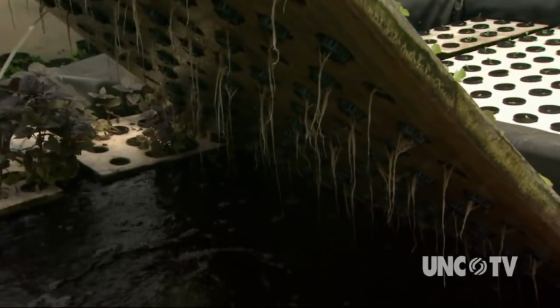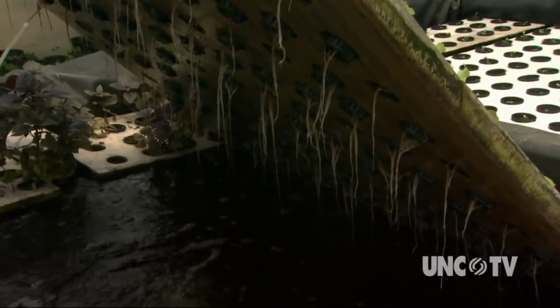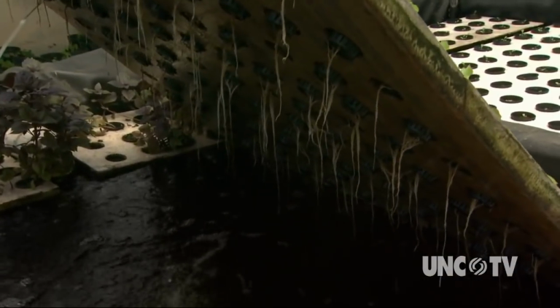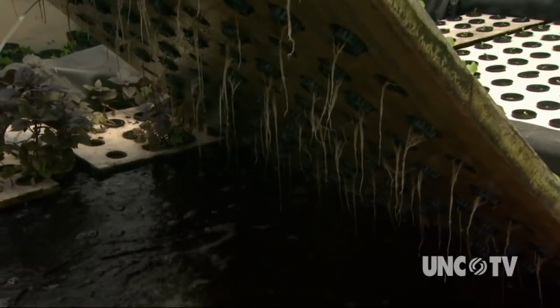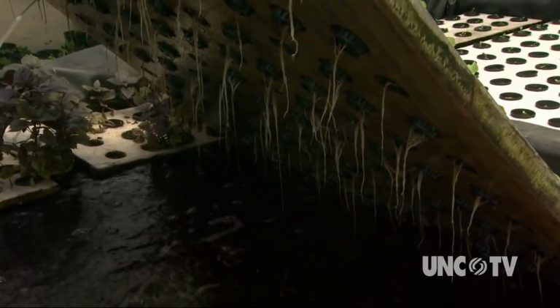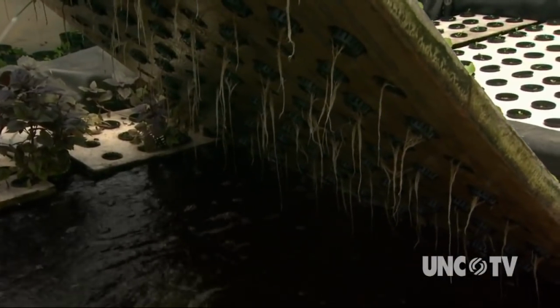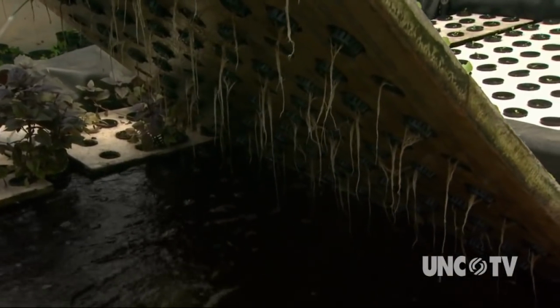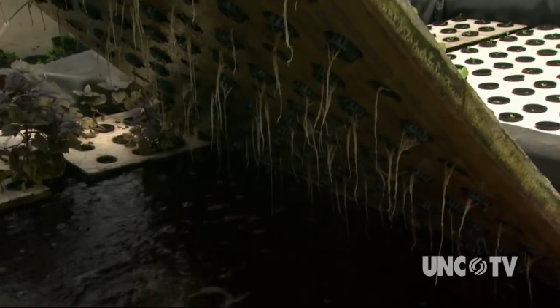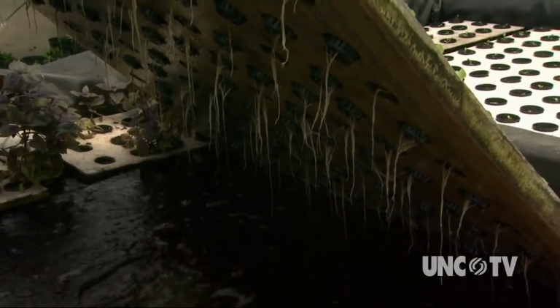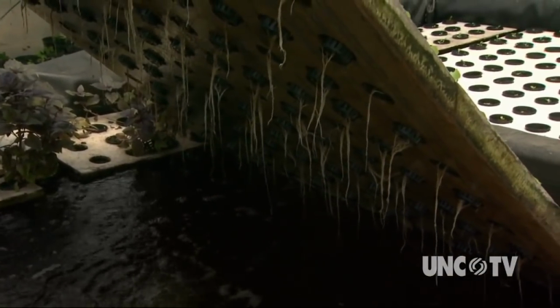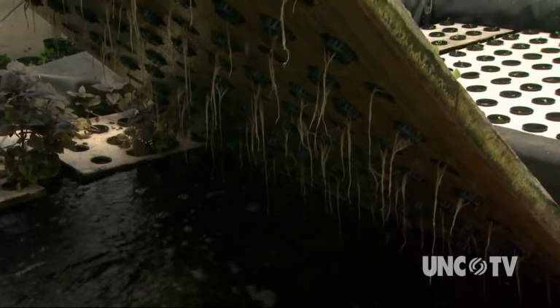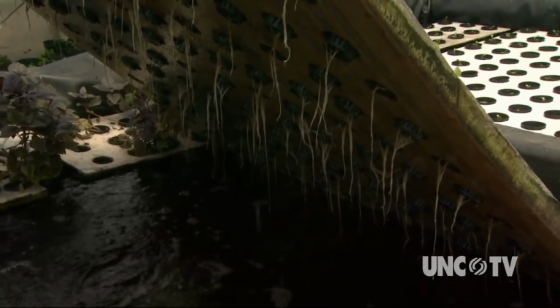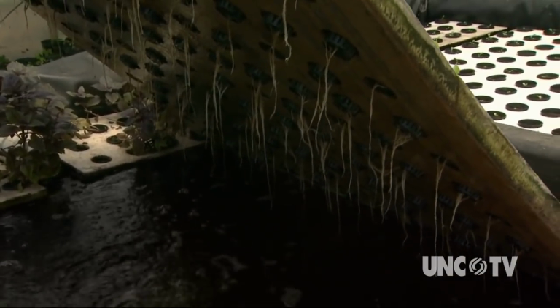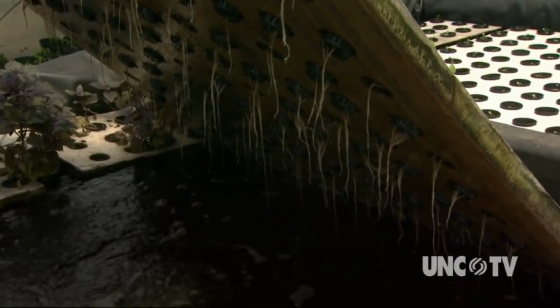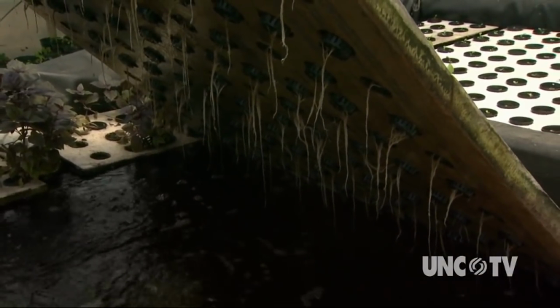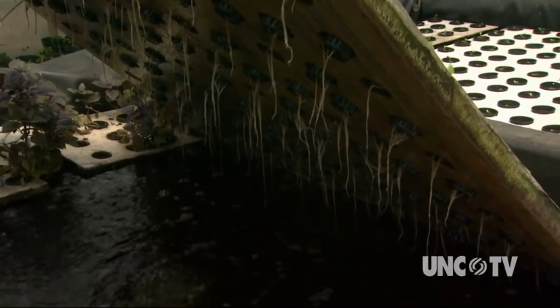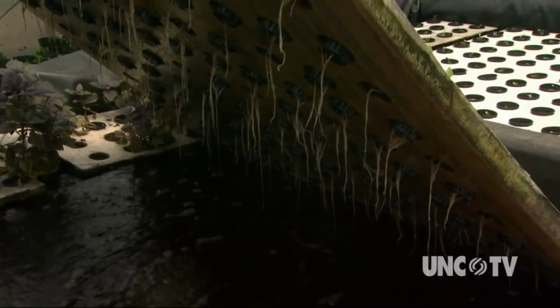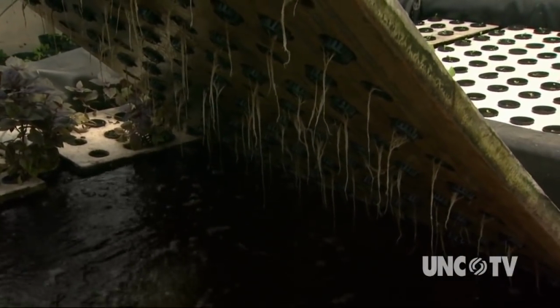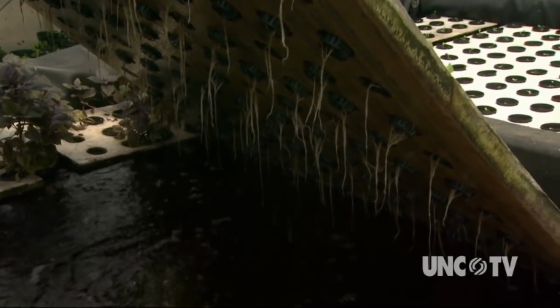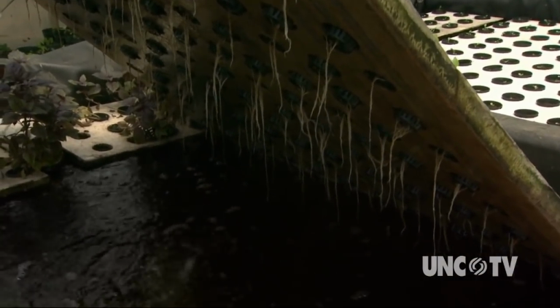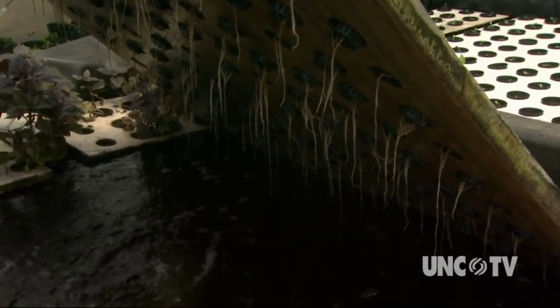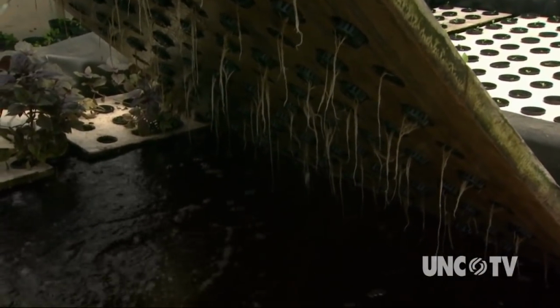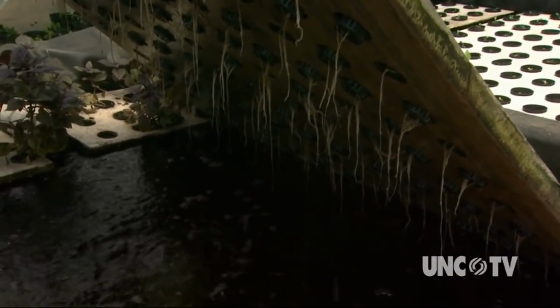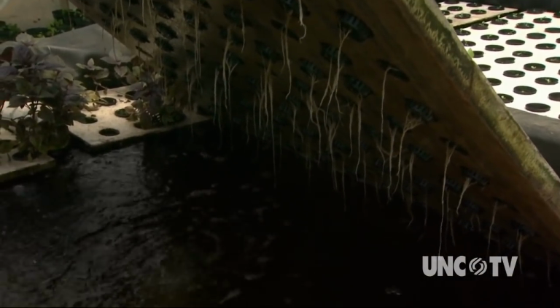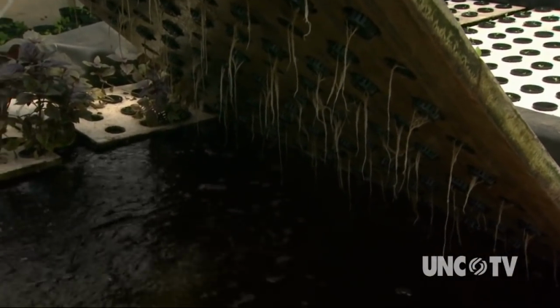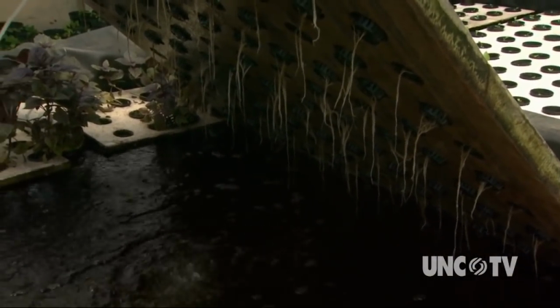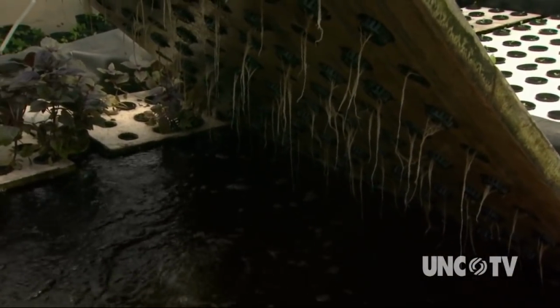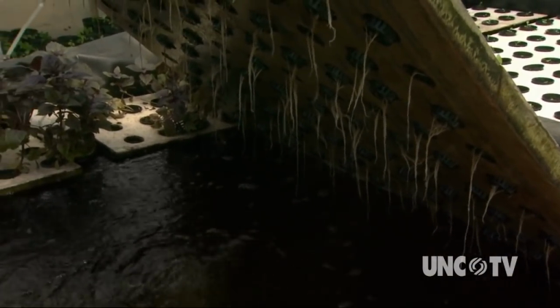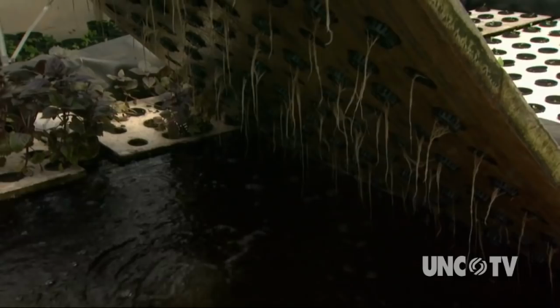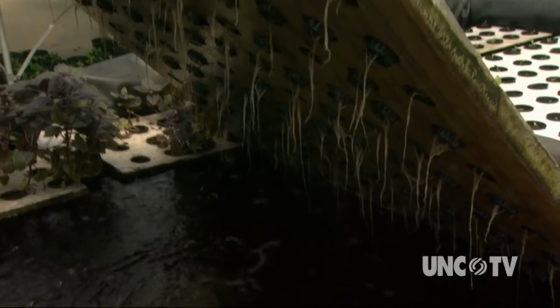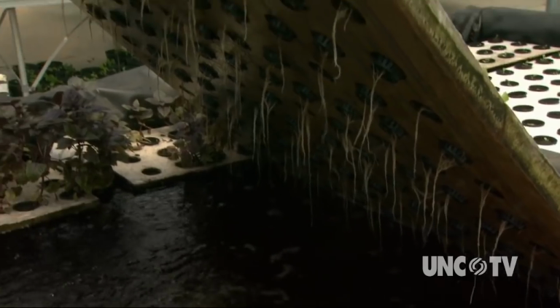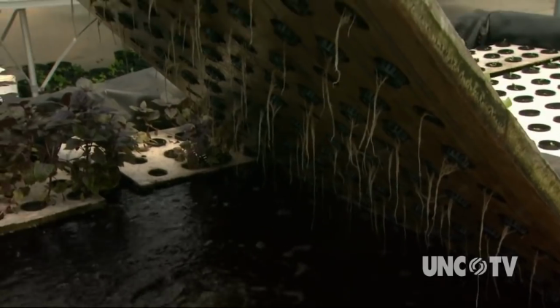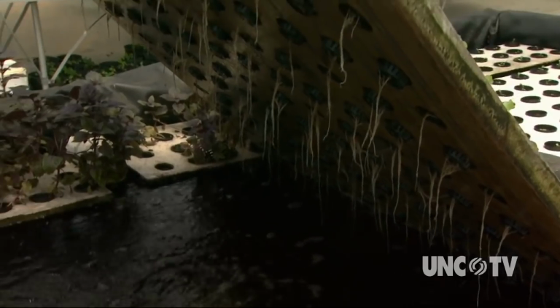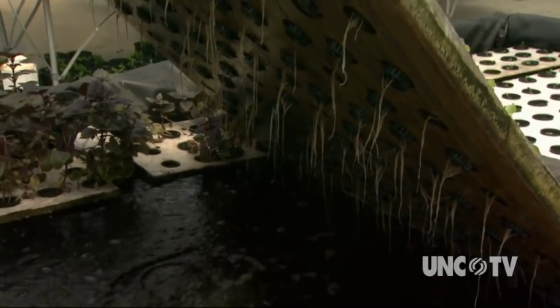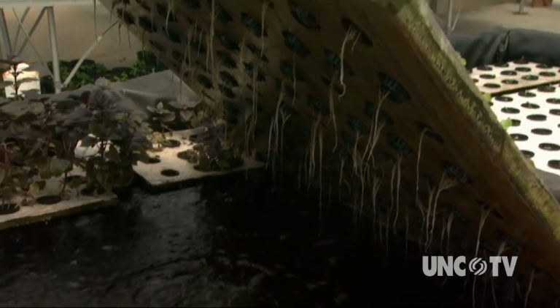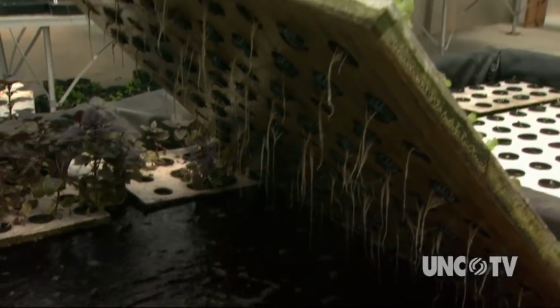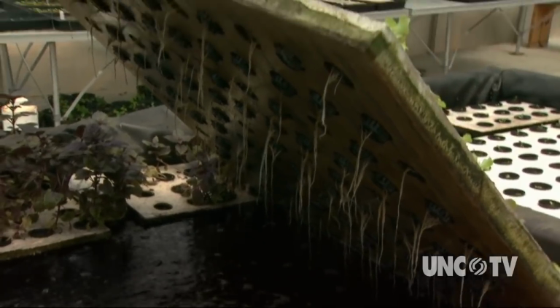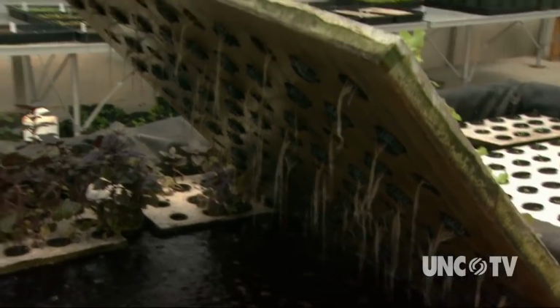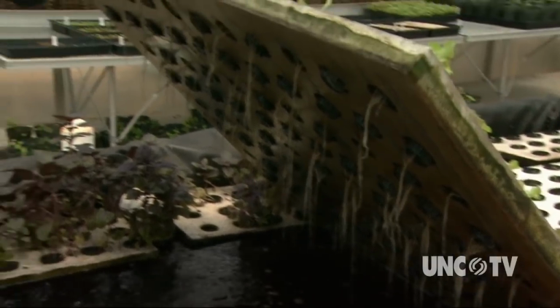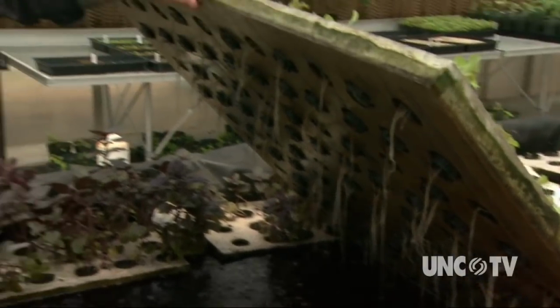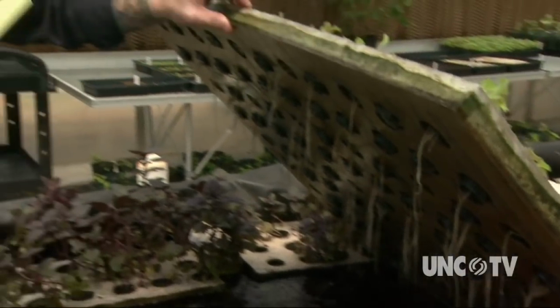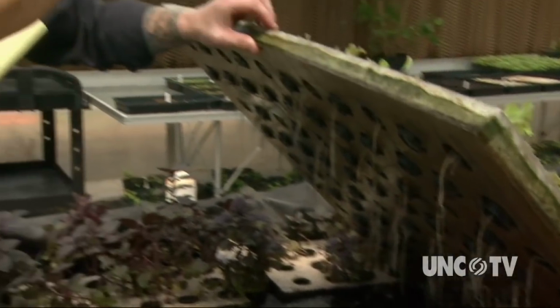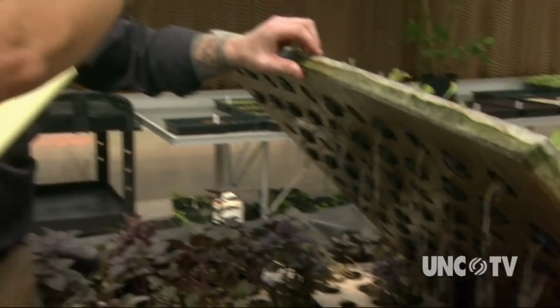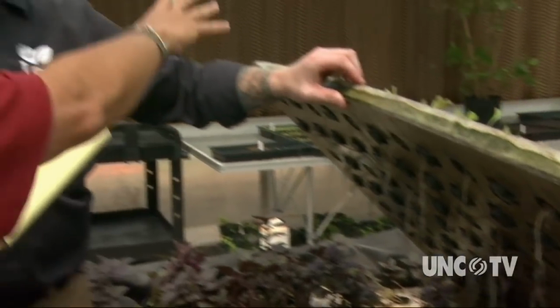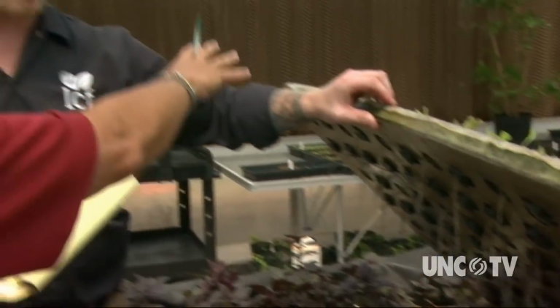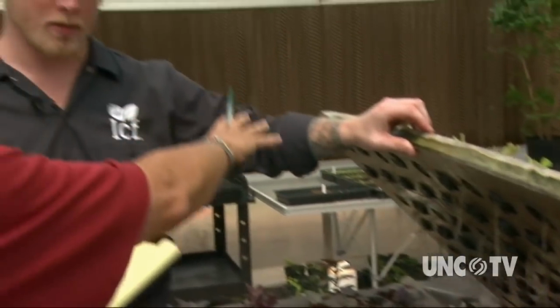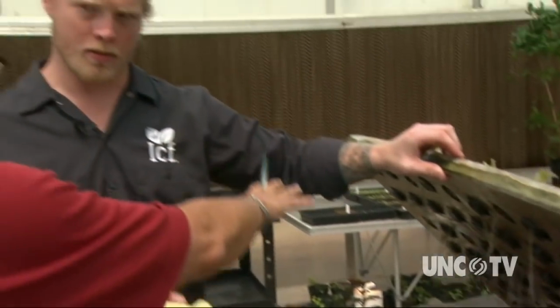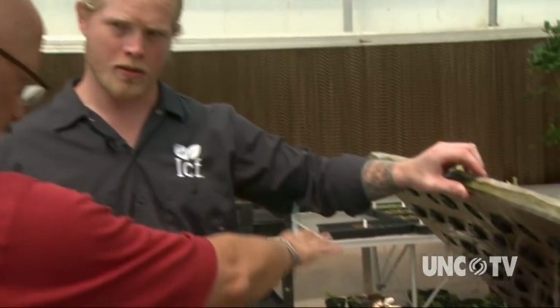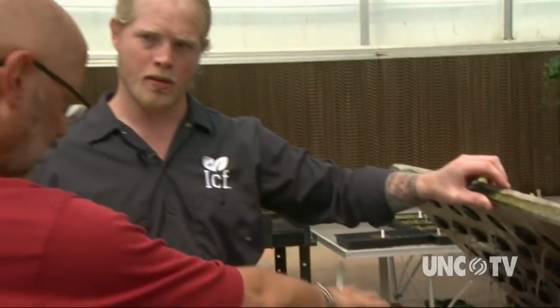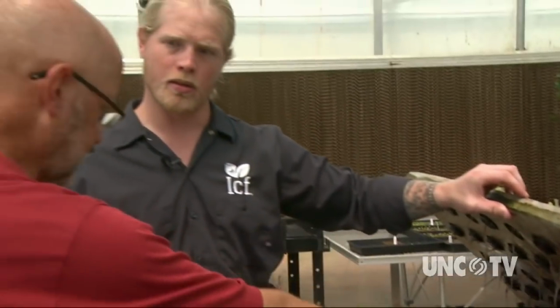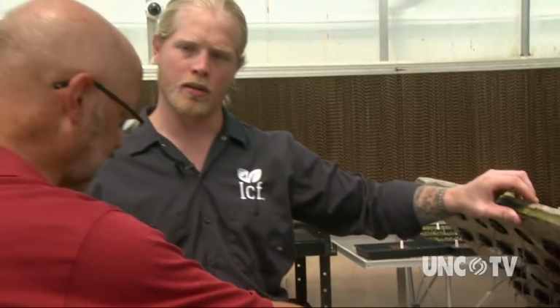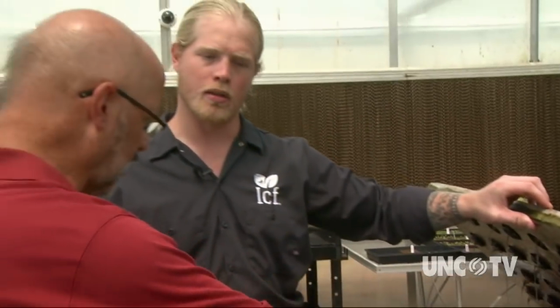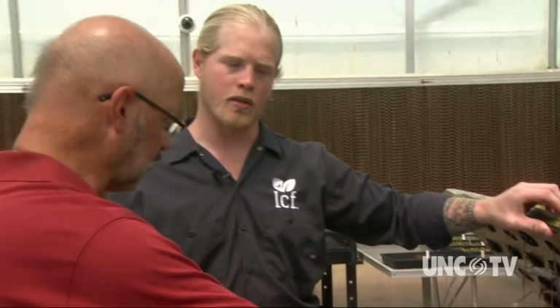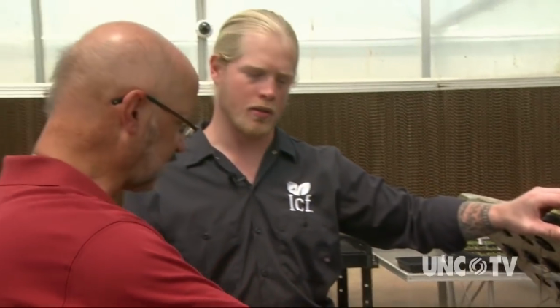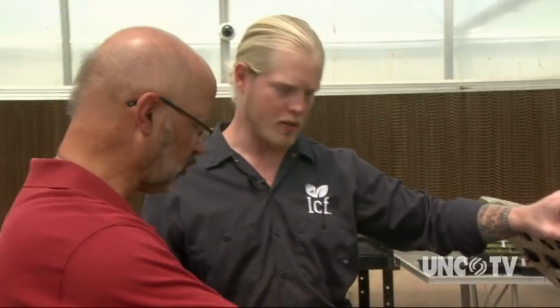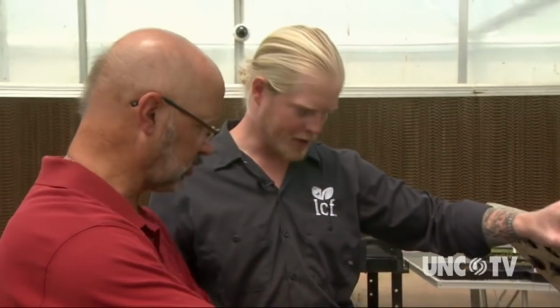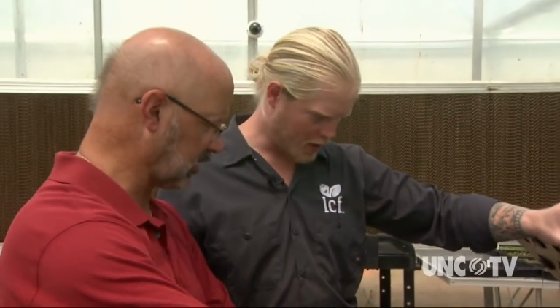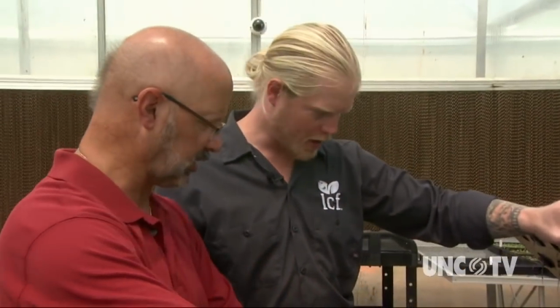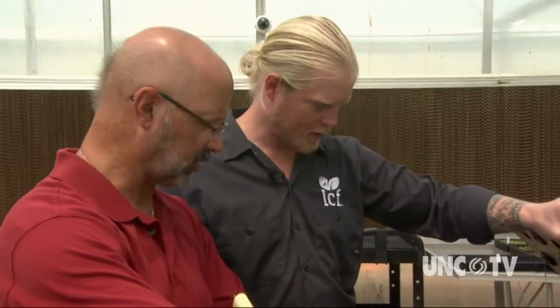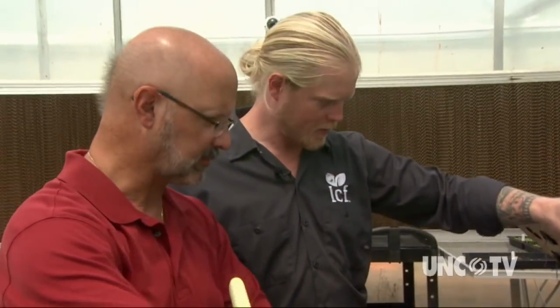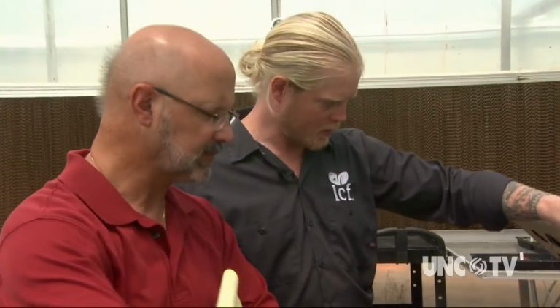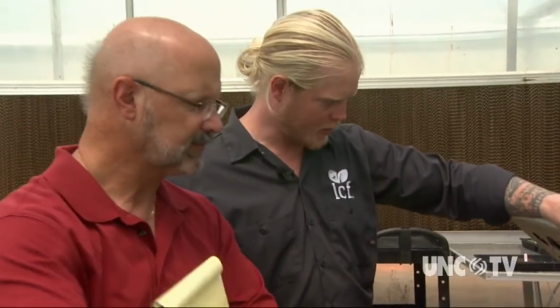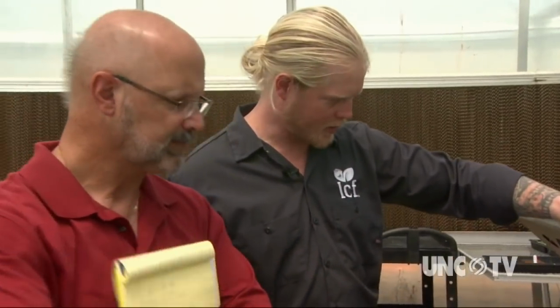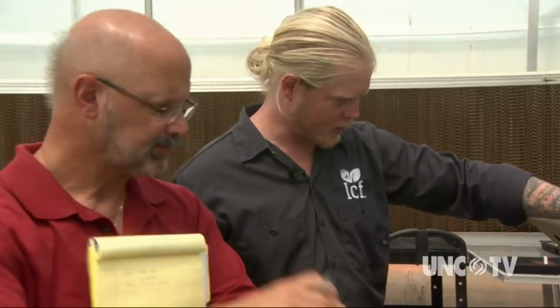Just to make sure — this is the water that the fish were in, that has been cleaned, and now it's flowing in here? That's right, yes sir.